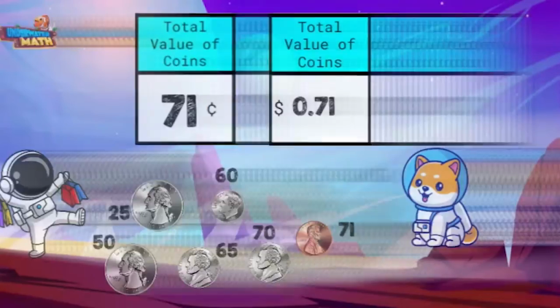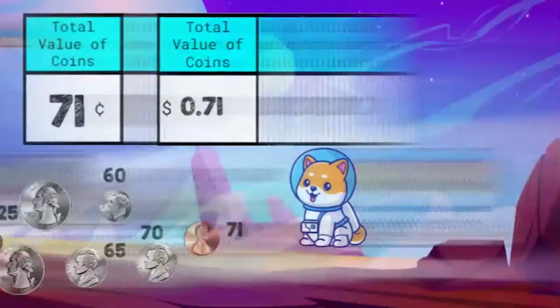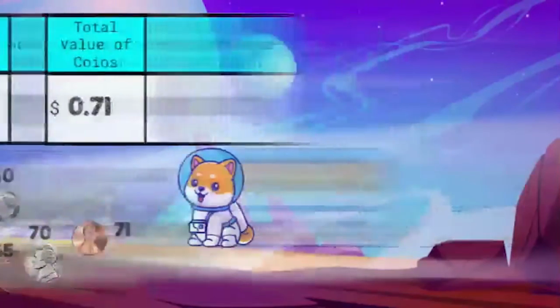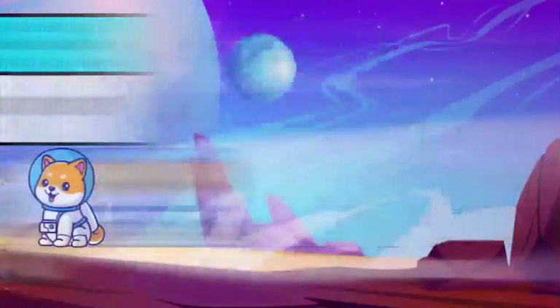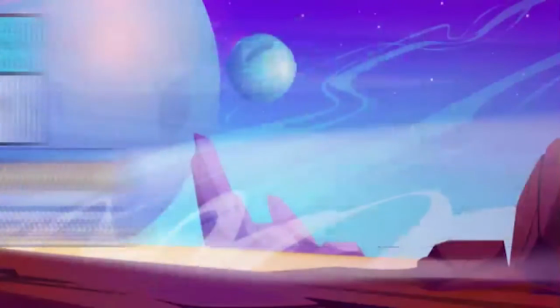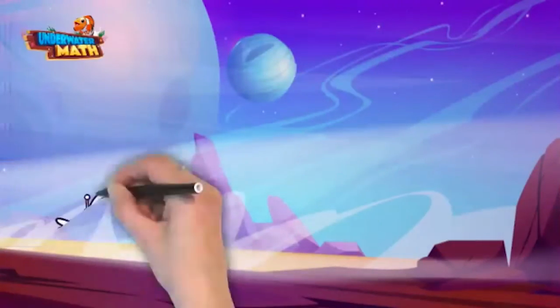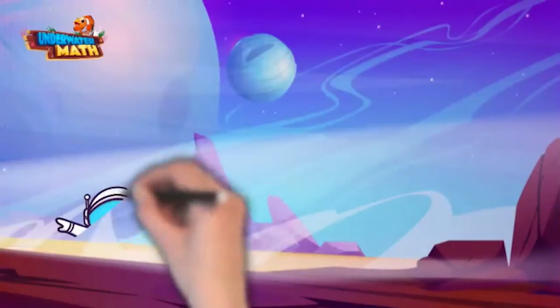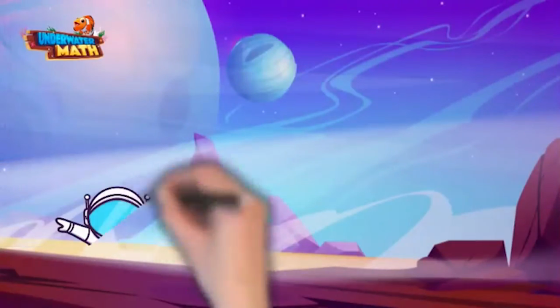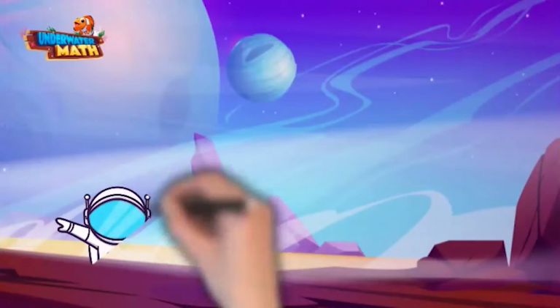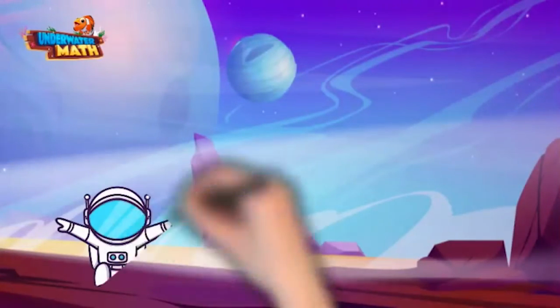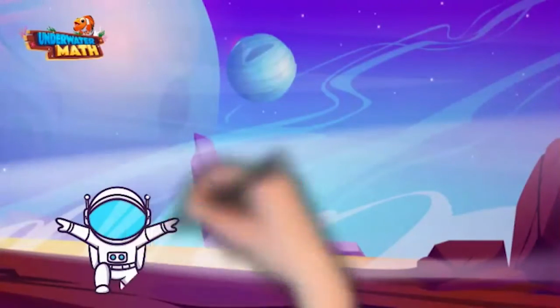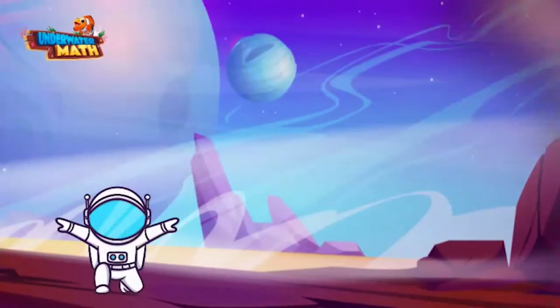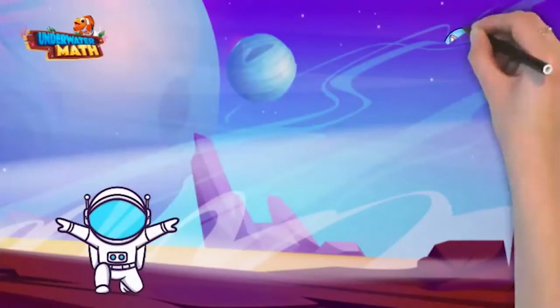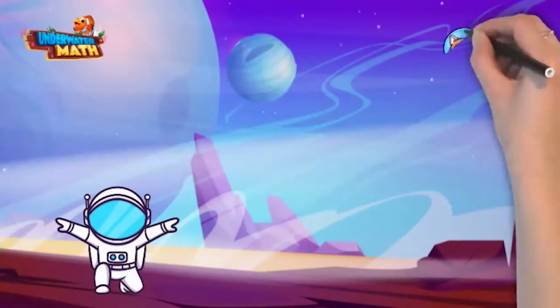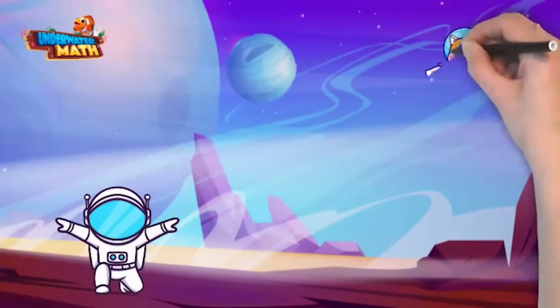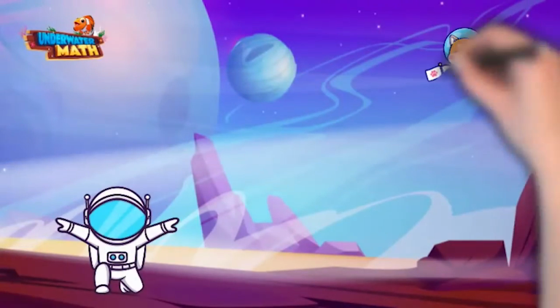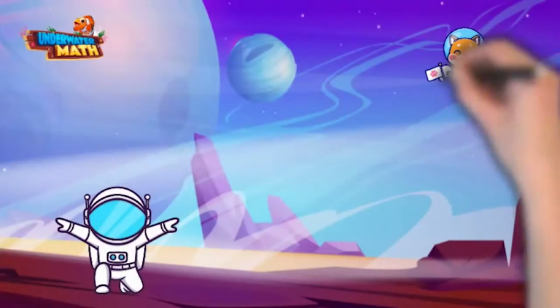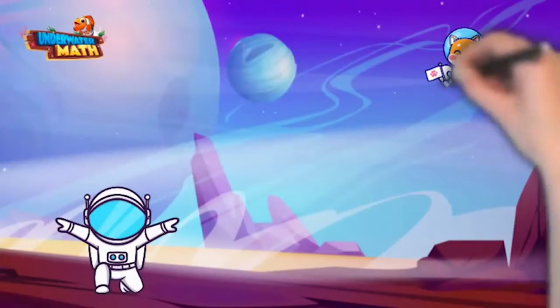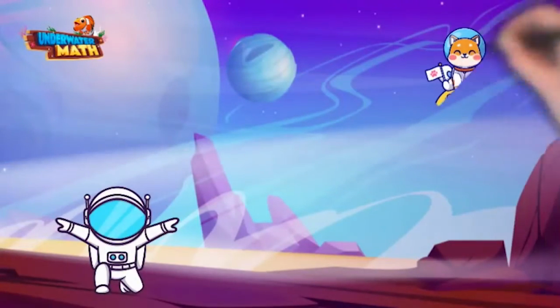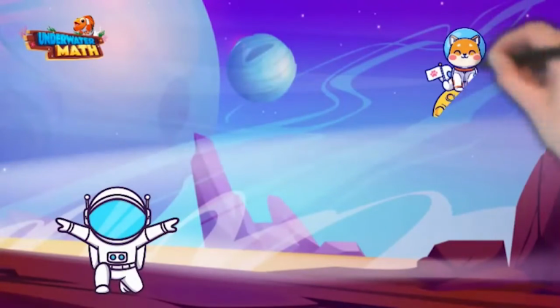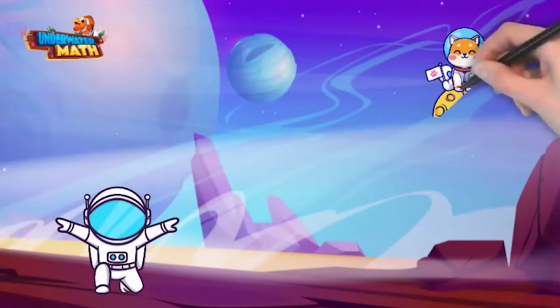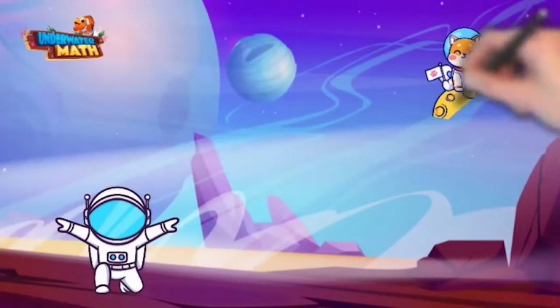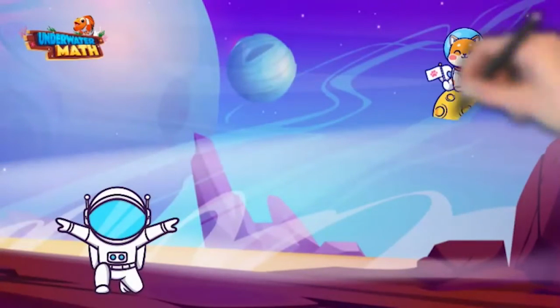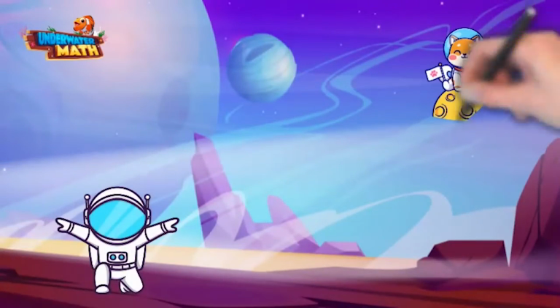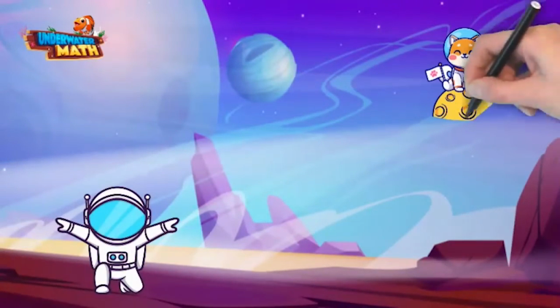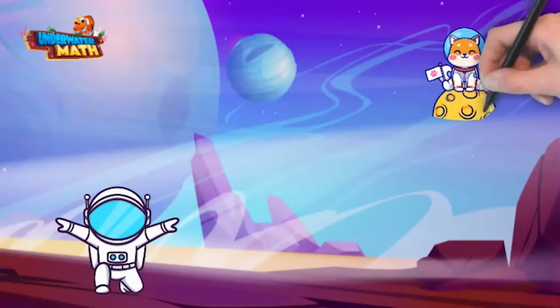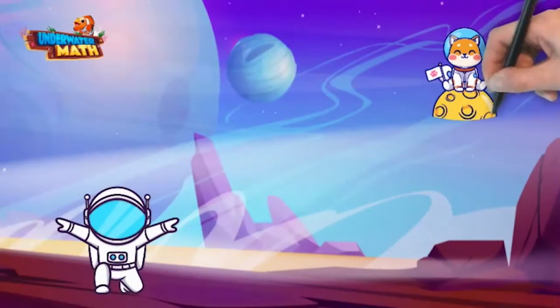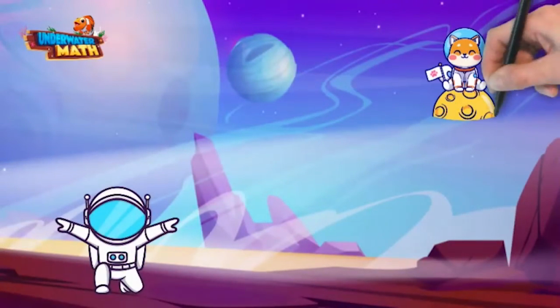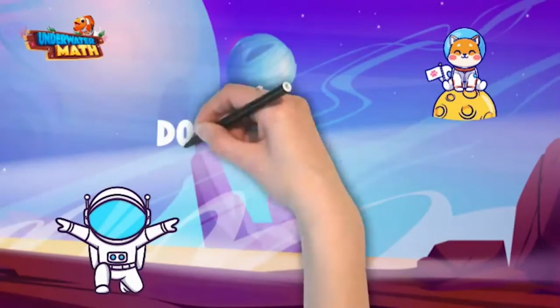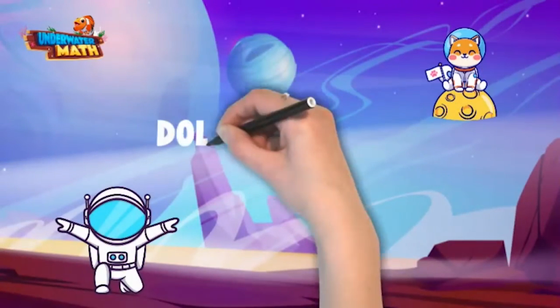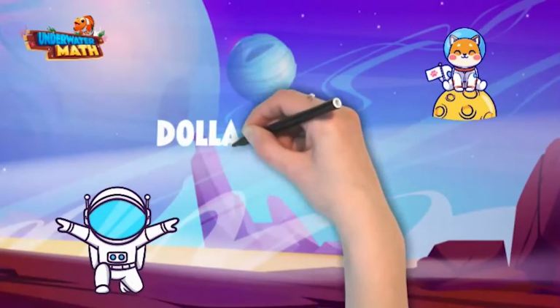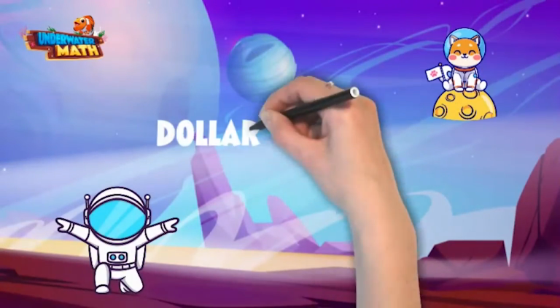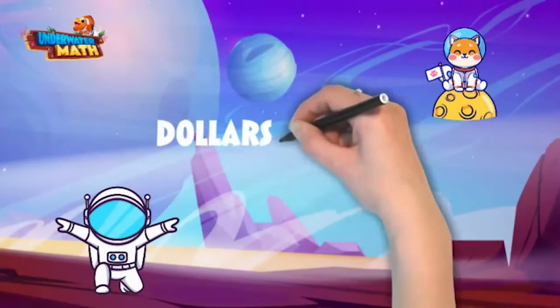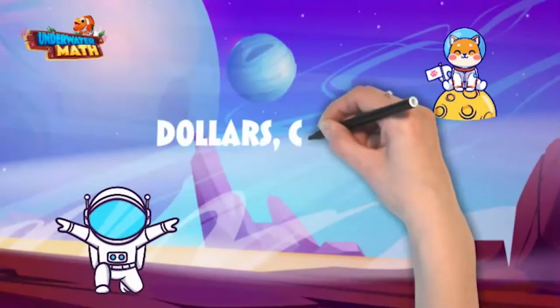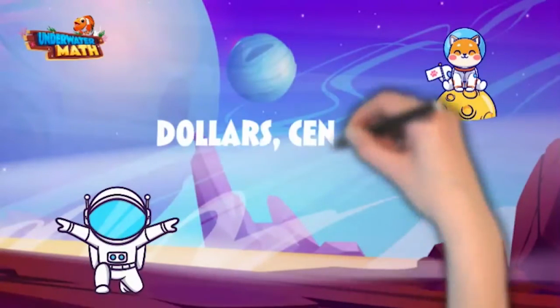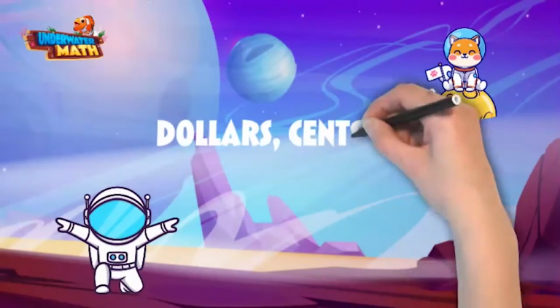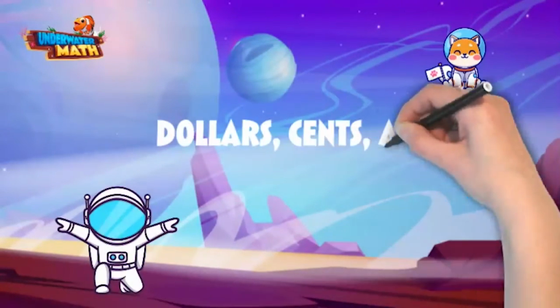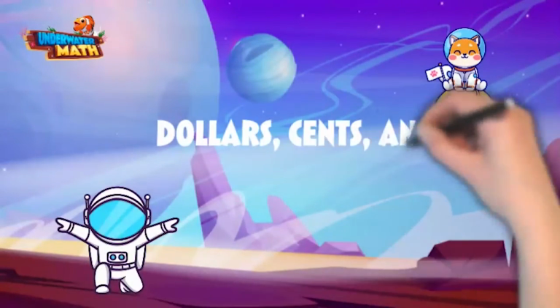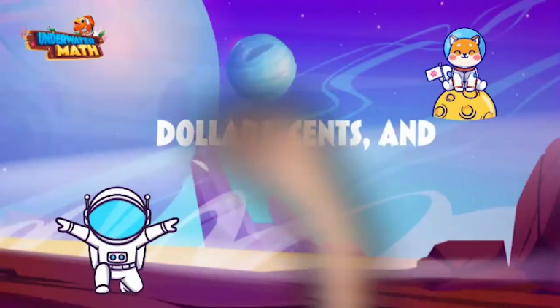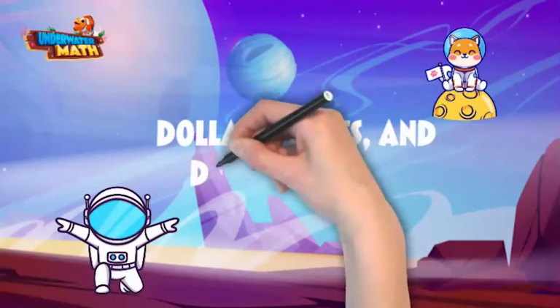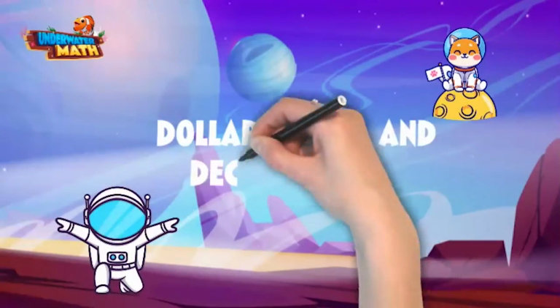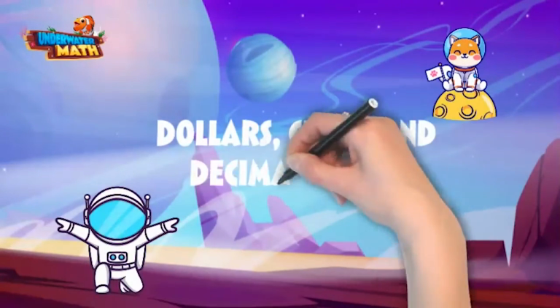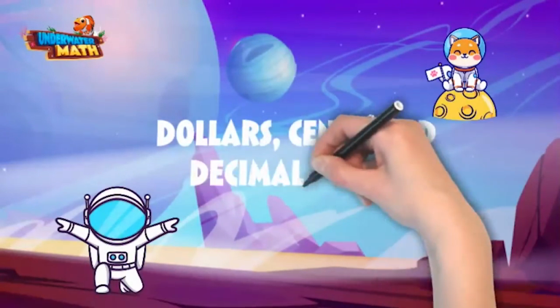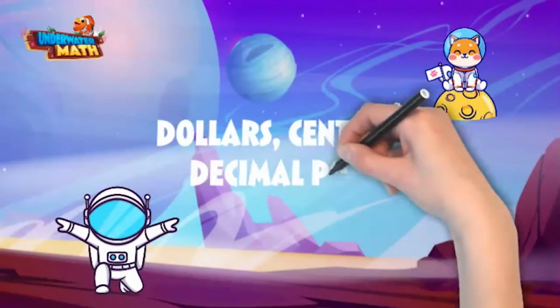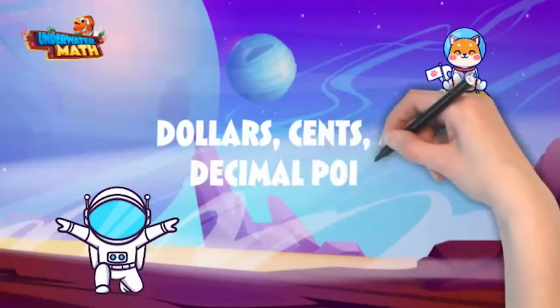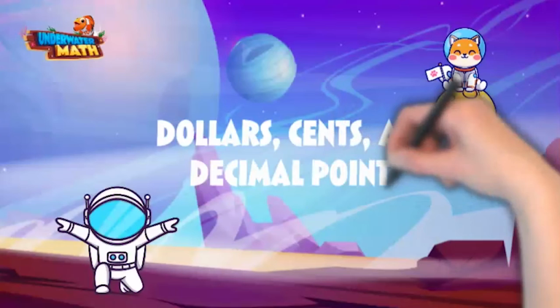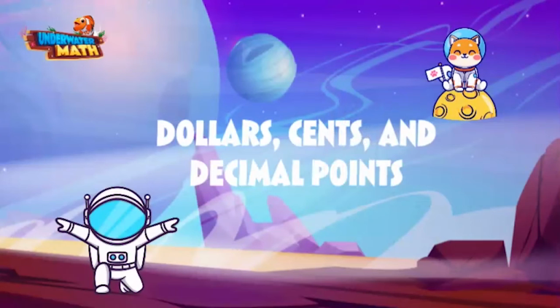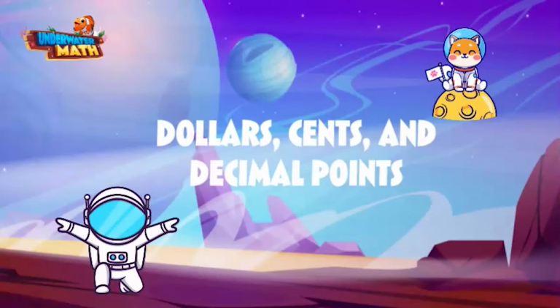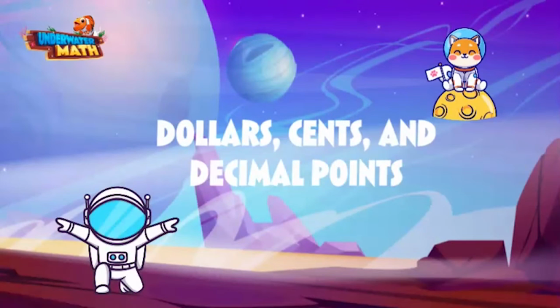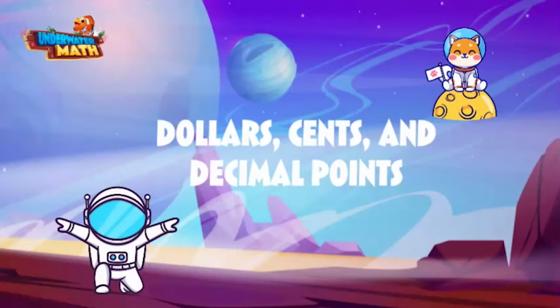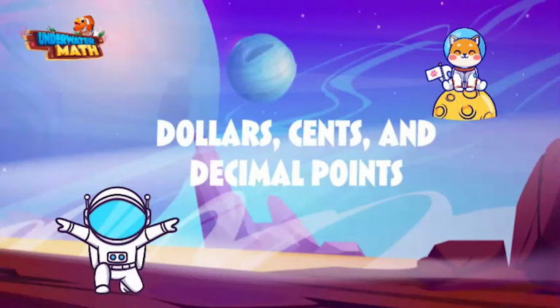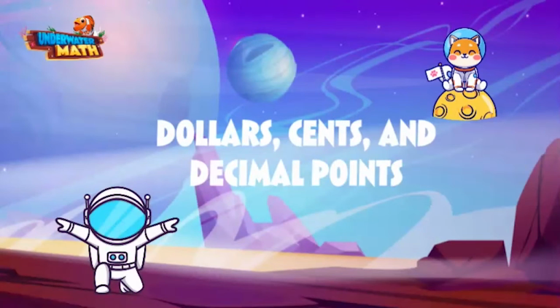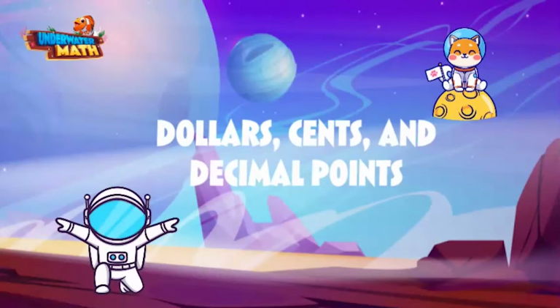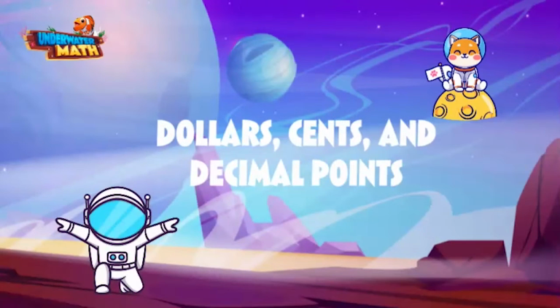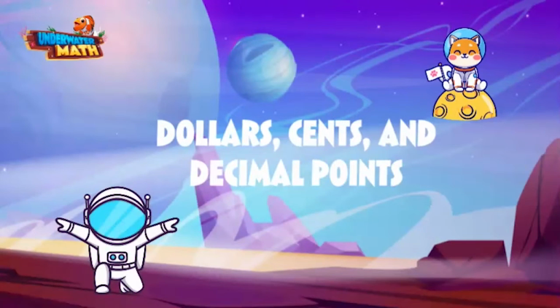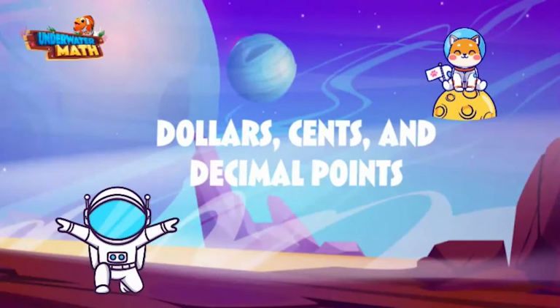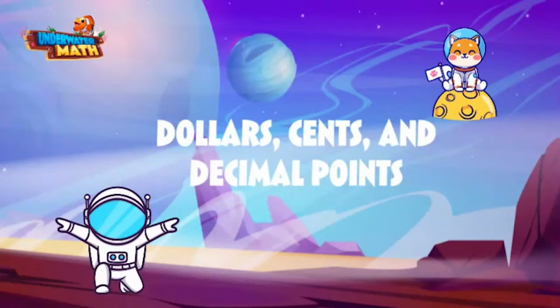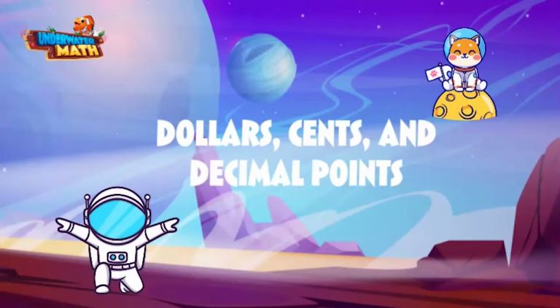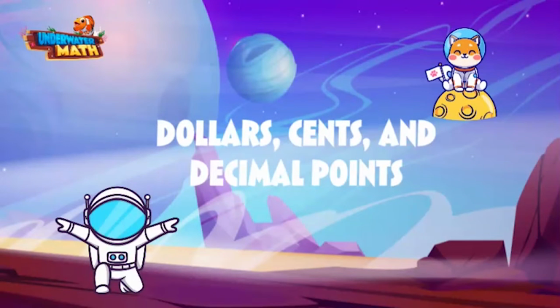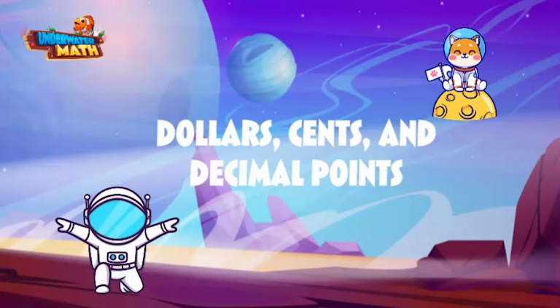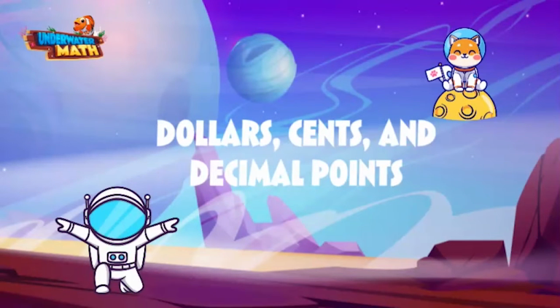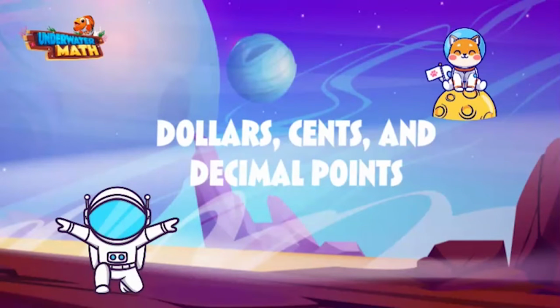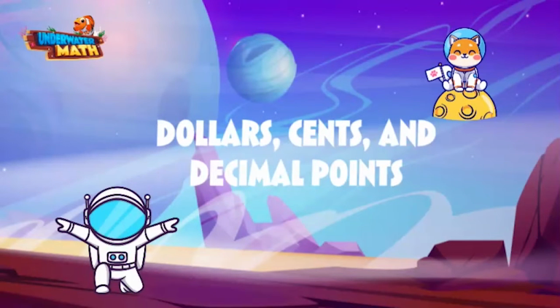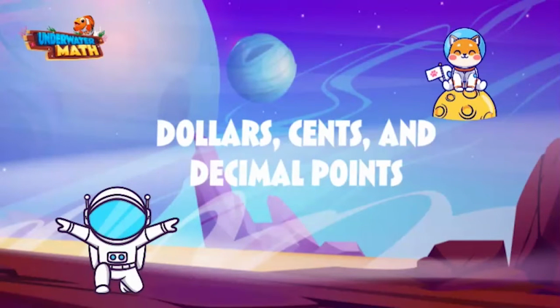Thank you for joining Comet and myself today to review dollar signs, cents, and decimal points. Keep practicing!